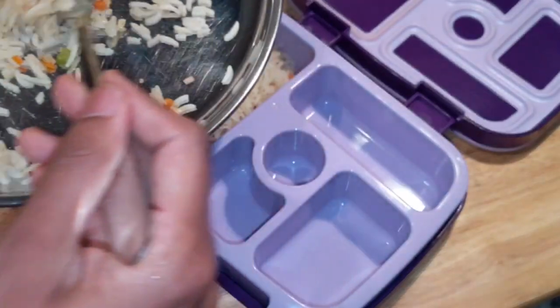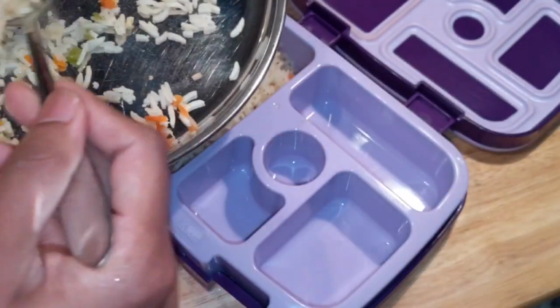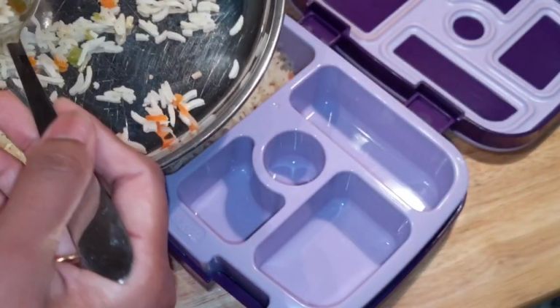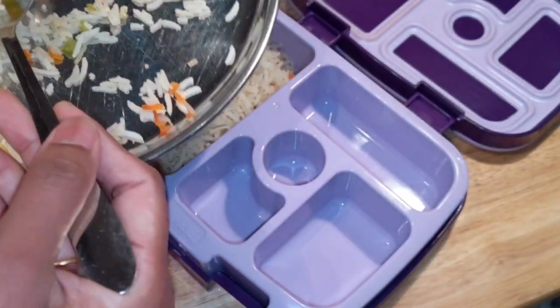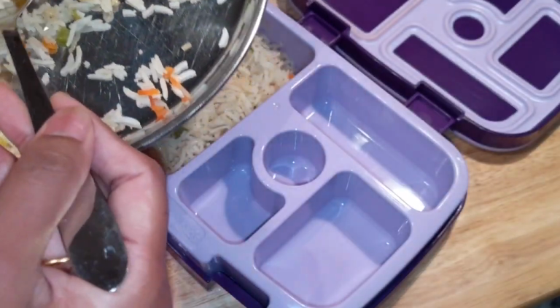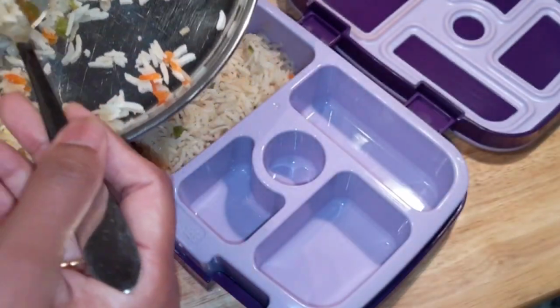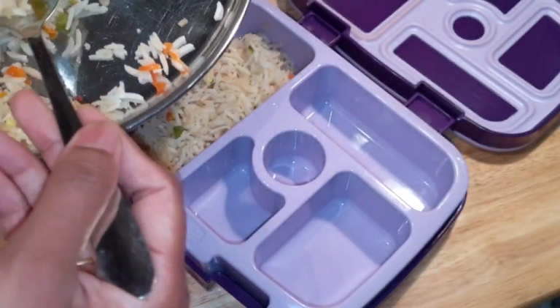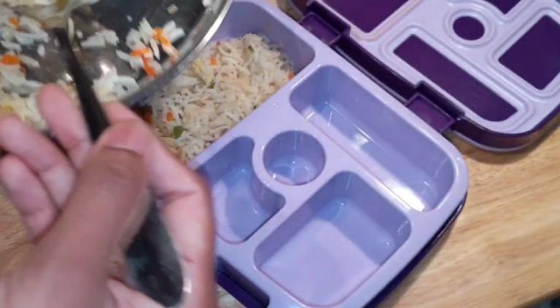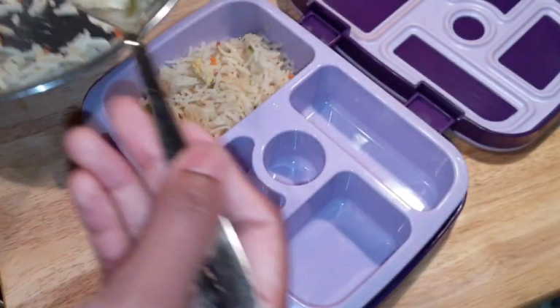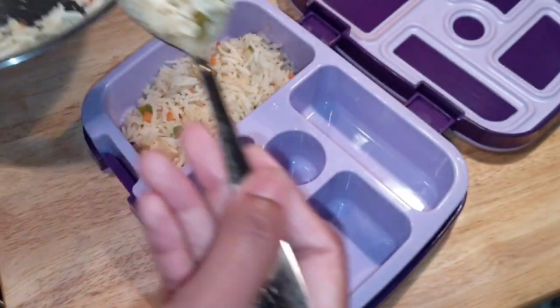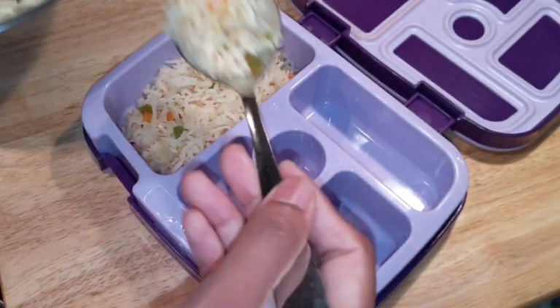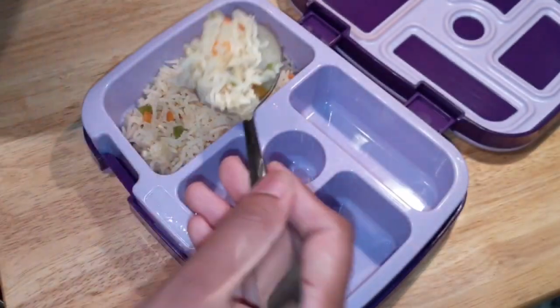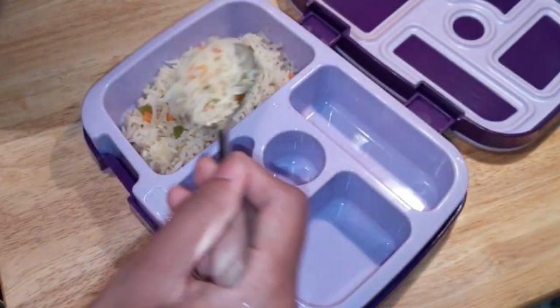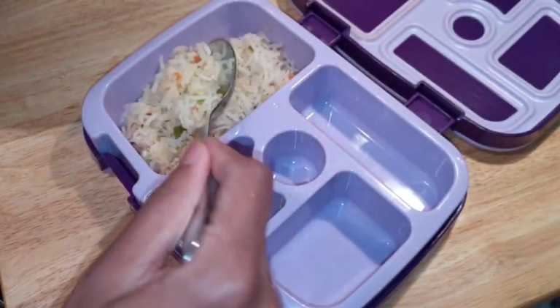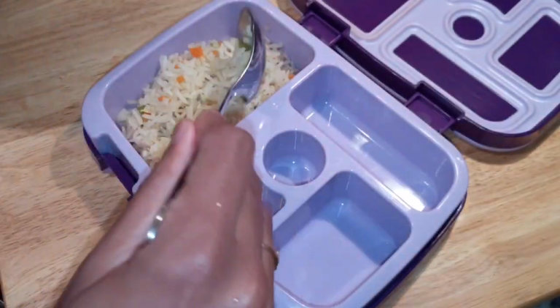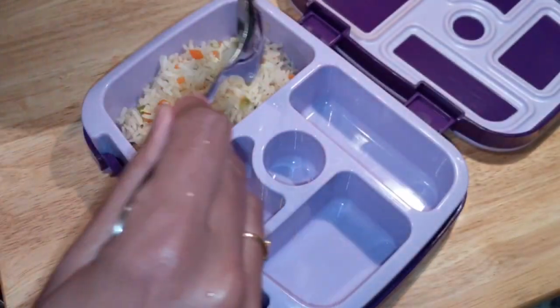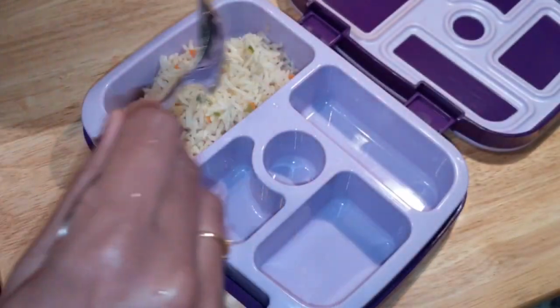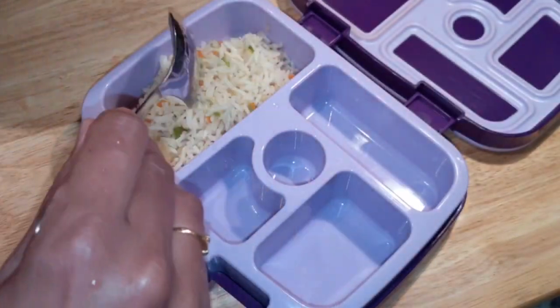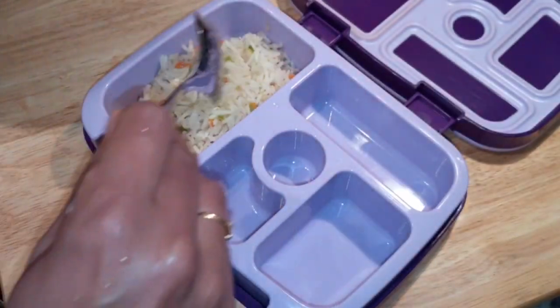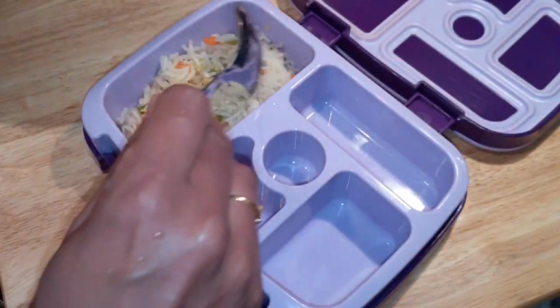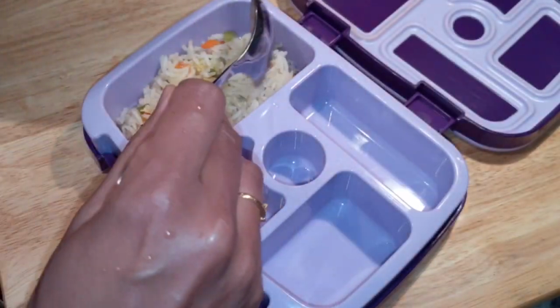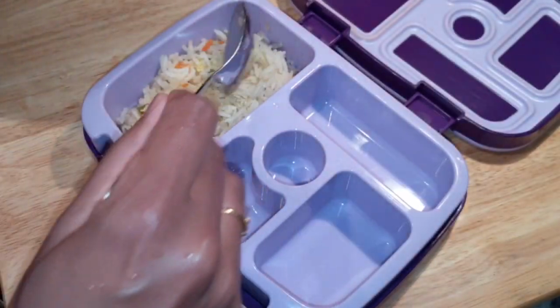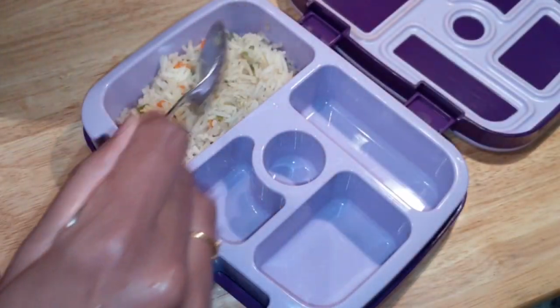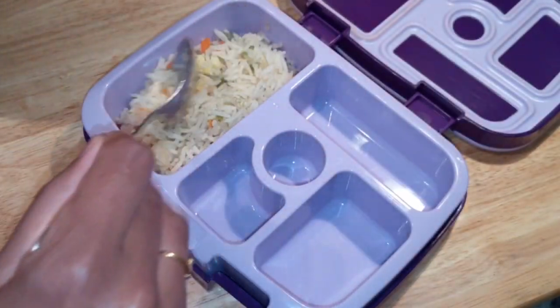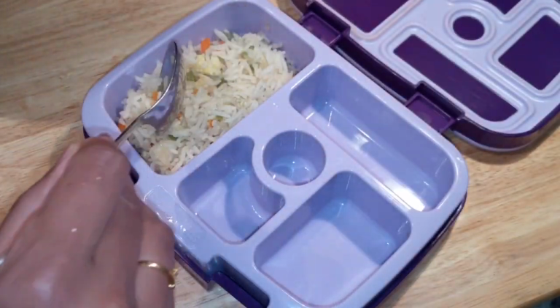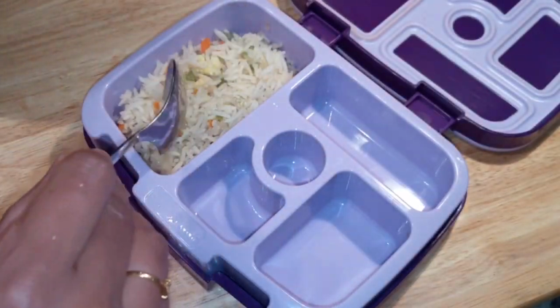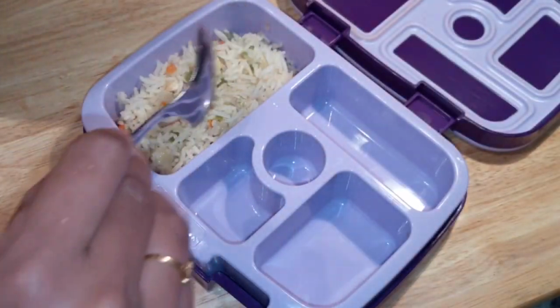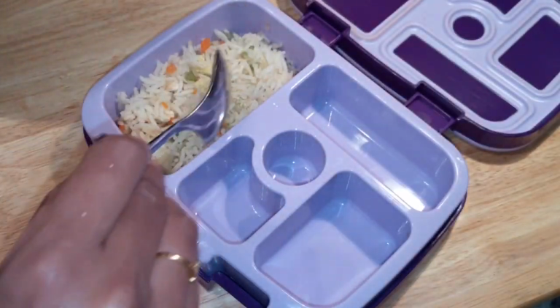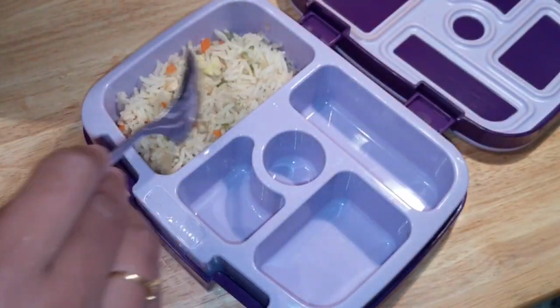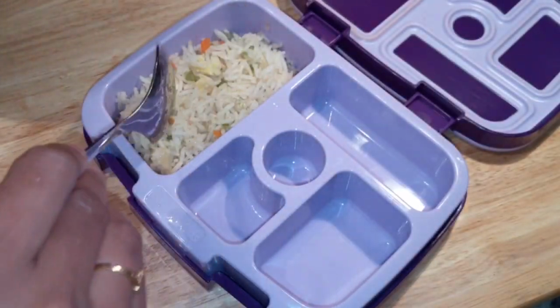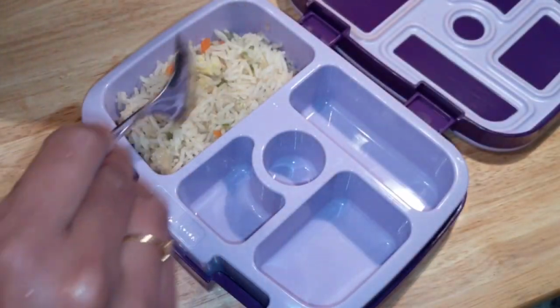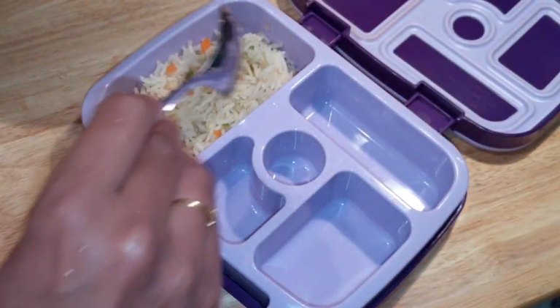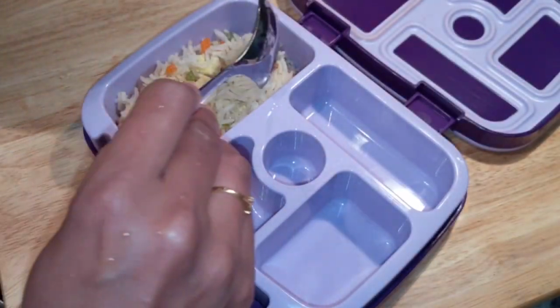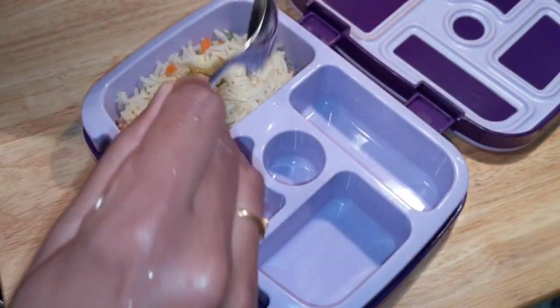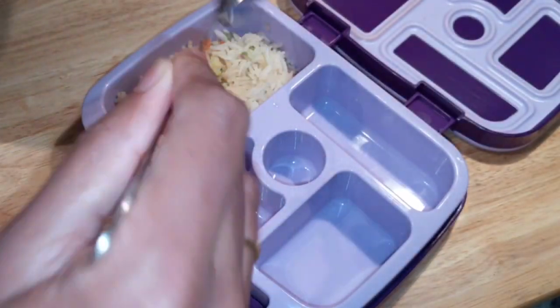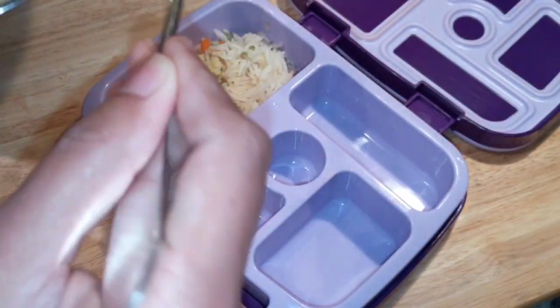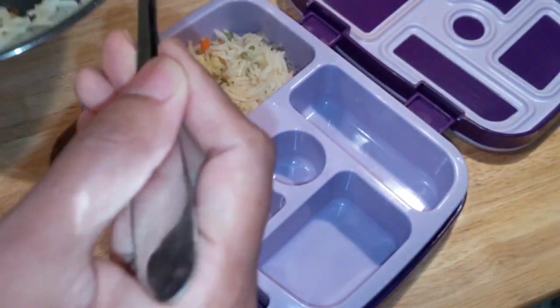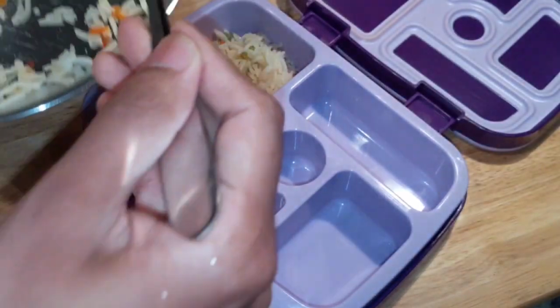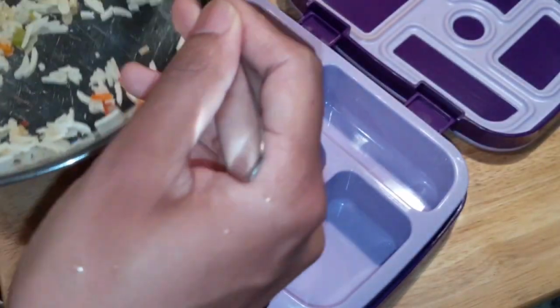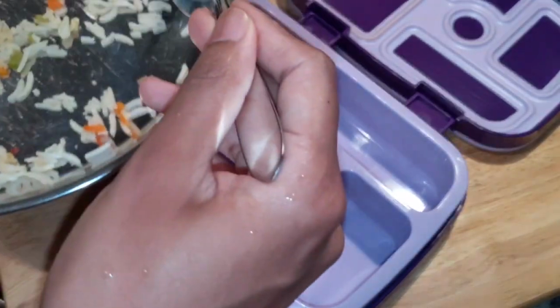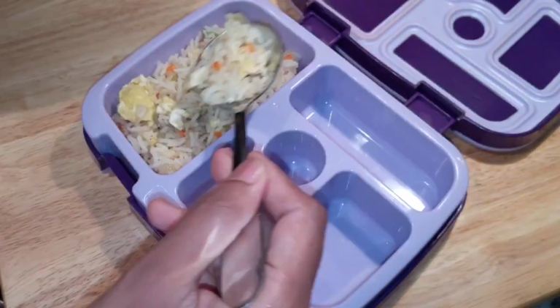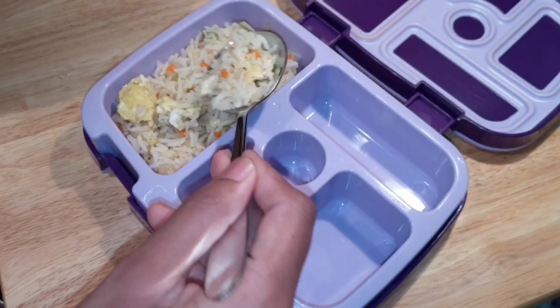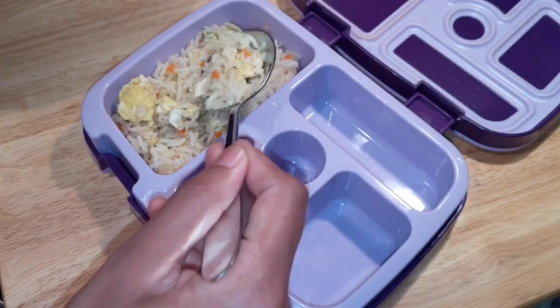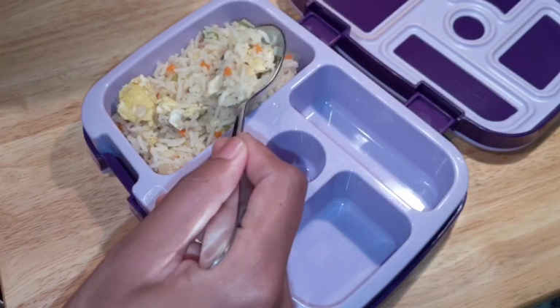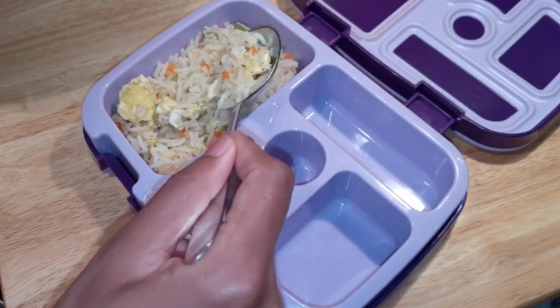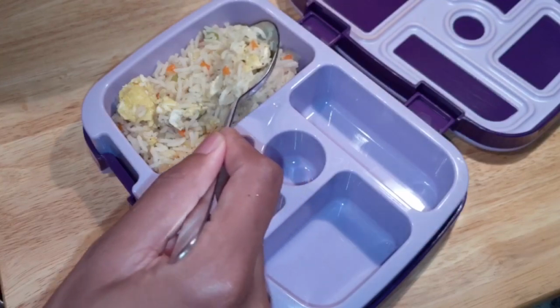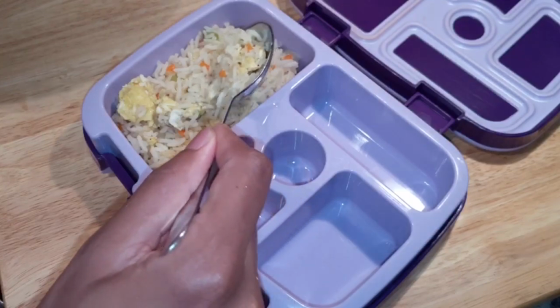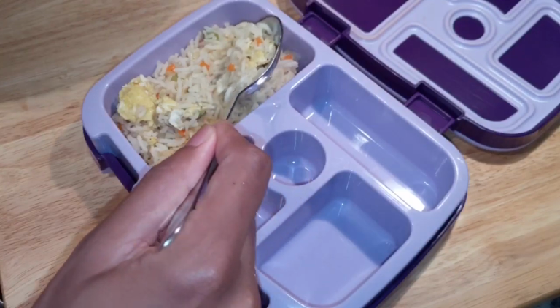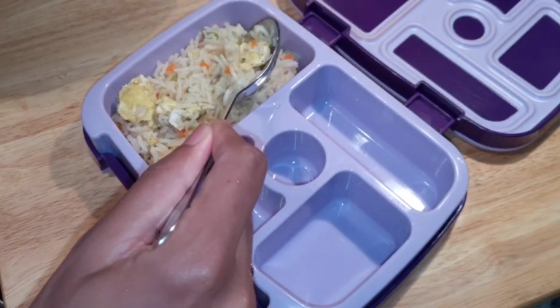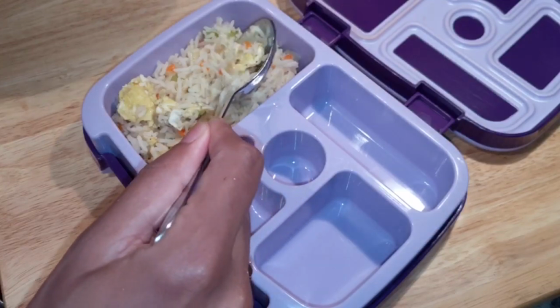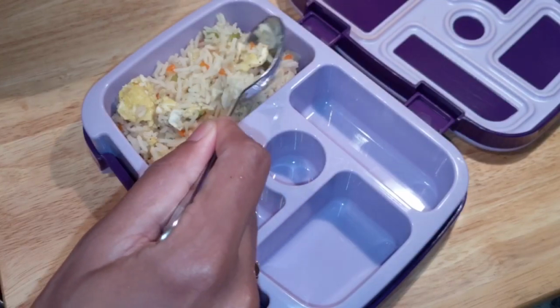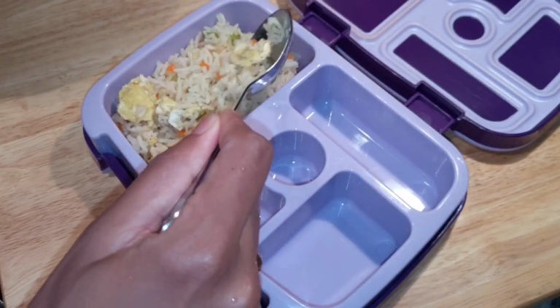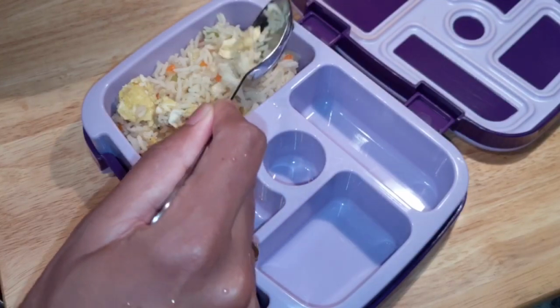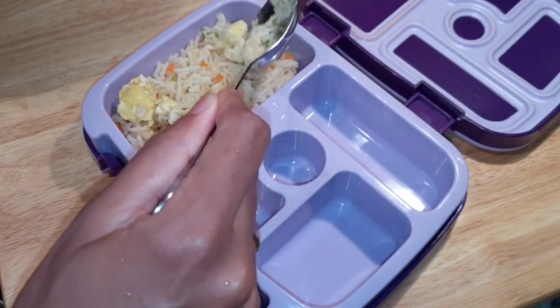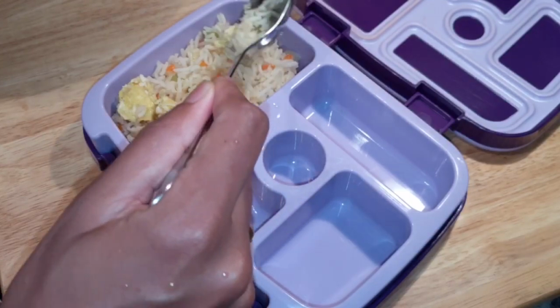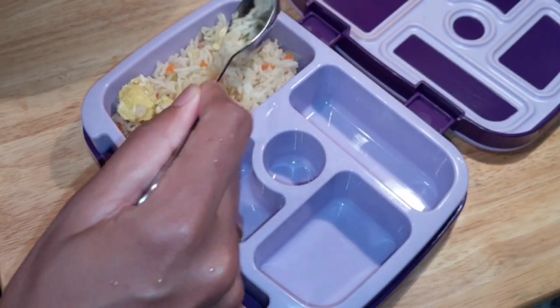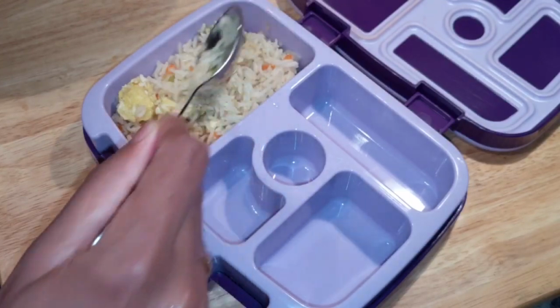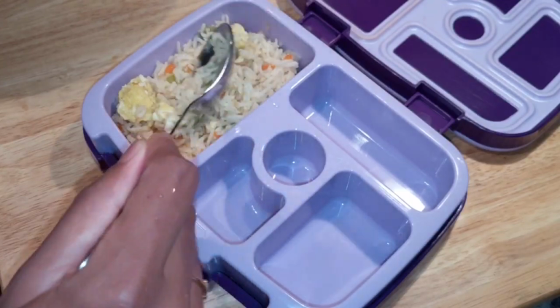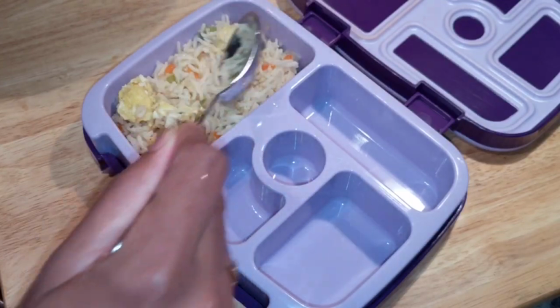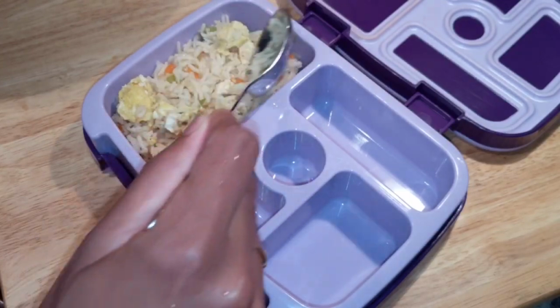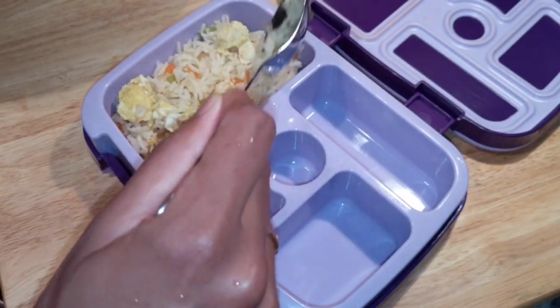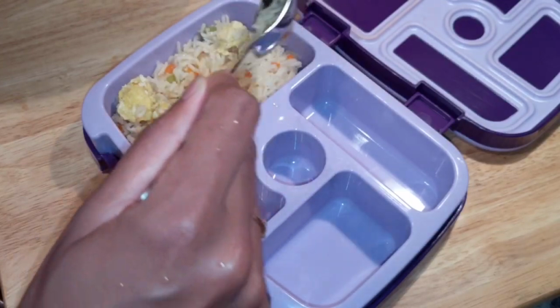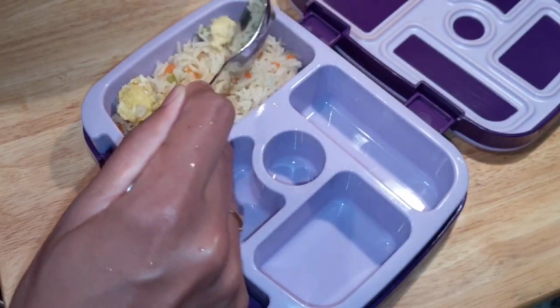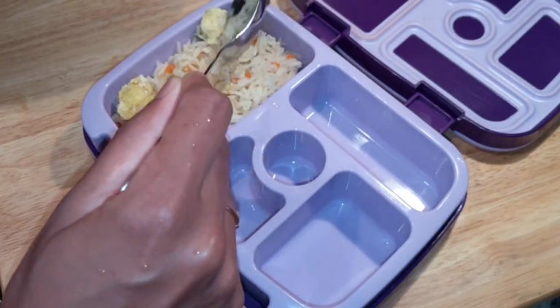The fried rice contains carrot, capsicum, egg, onion, pepper, salt, and vinegar. I put the eggs in the middle.